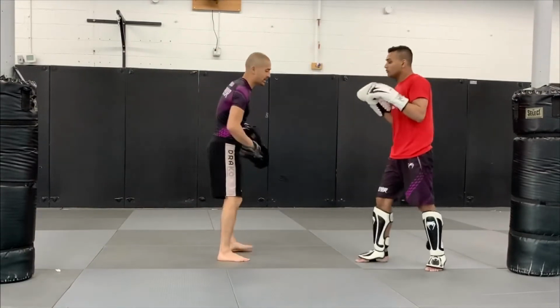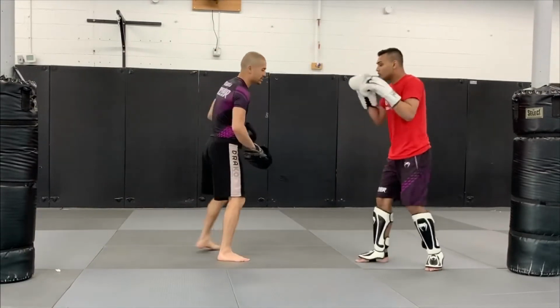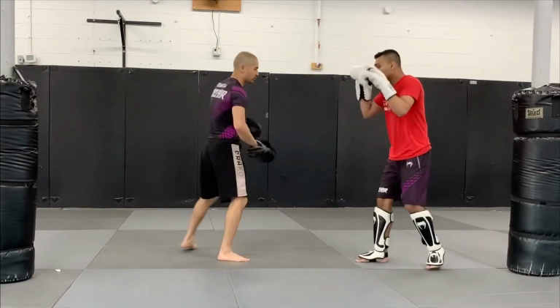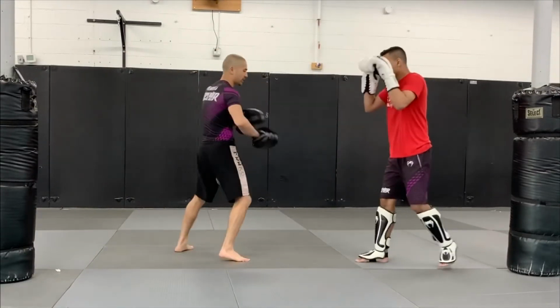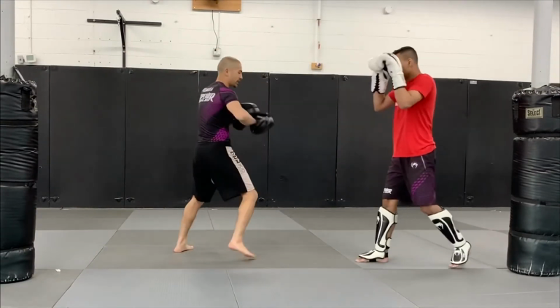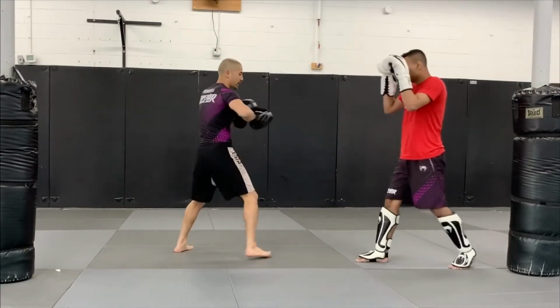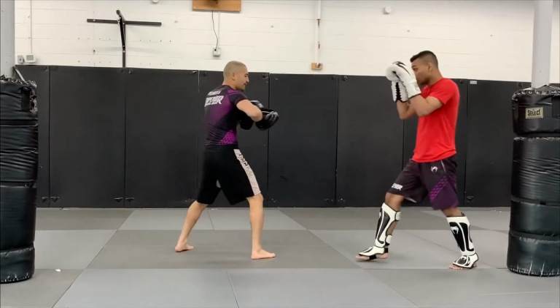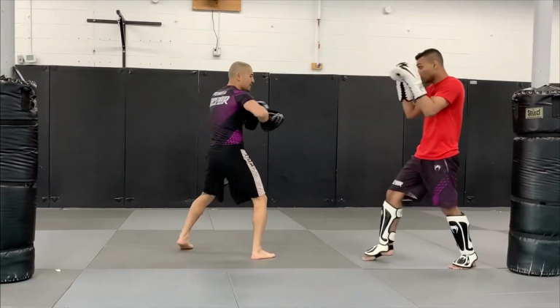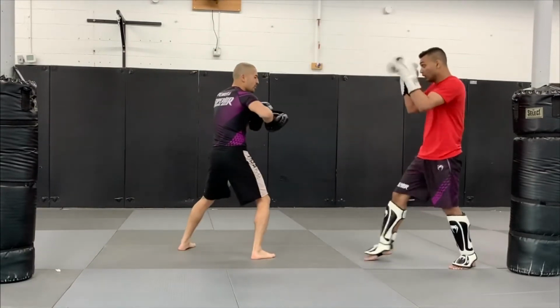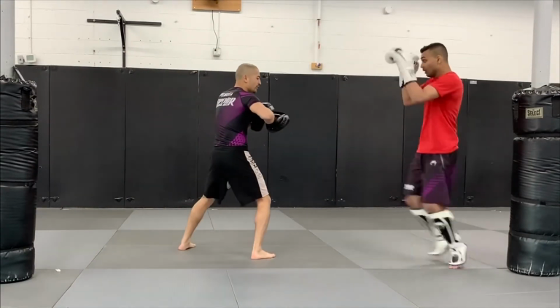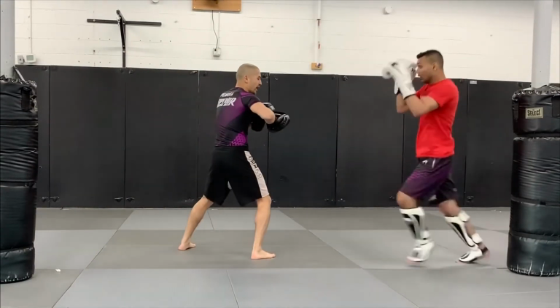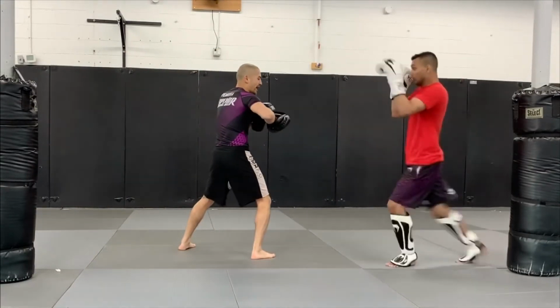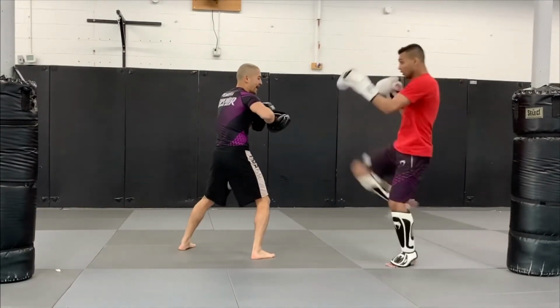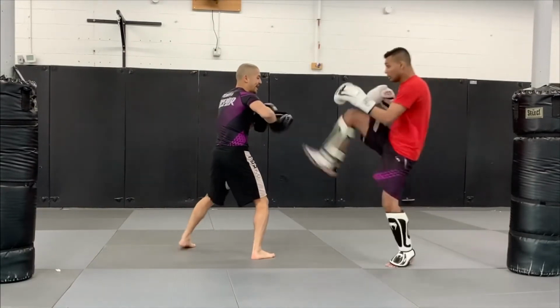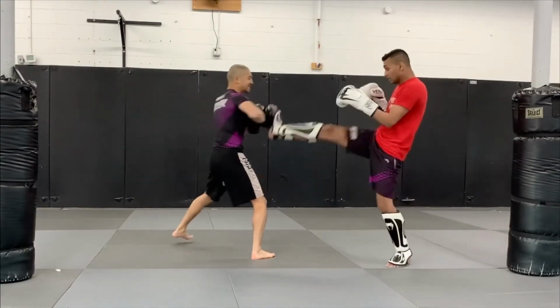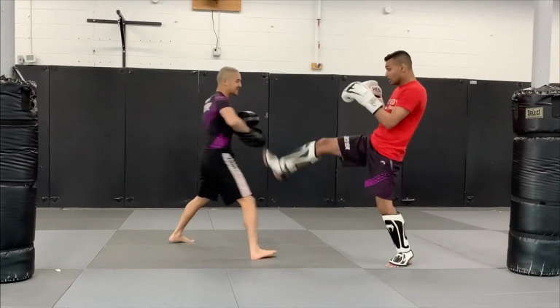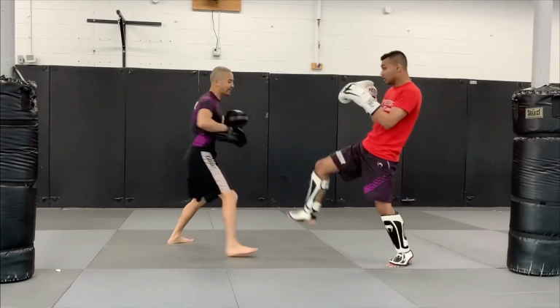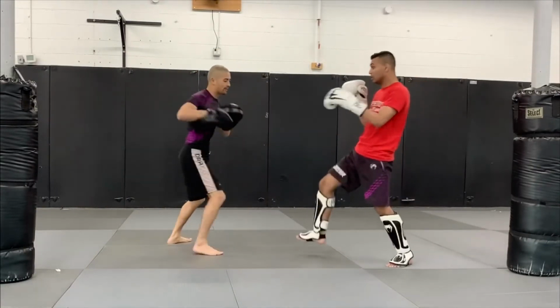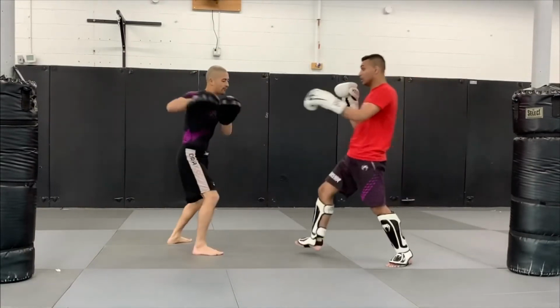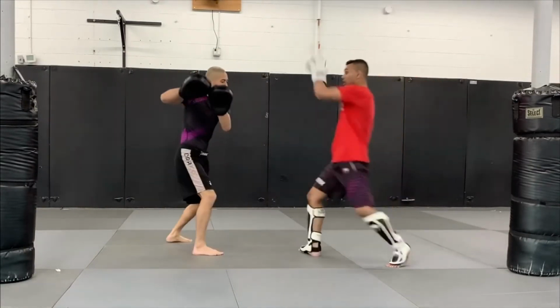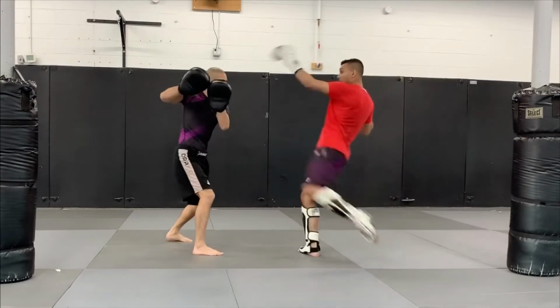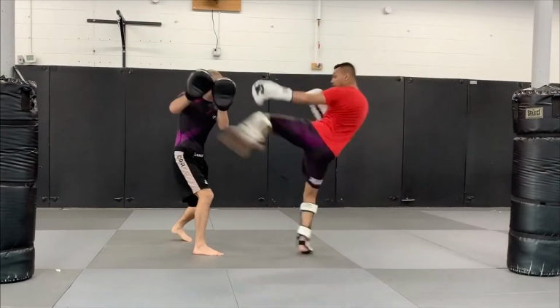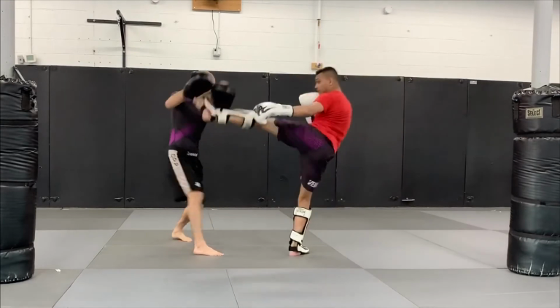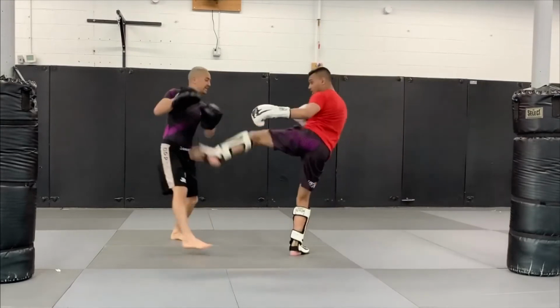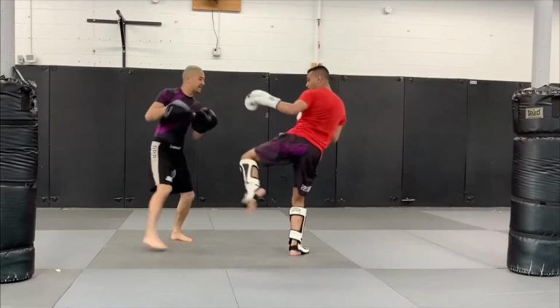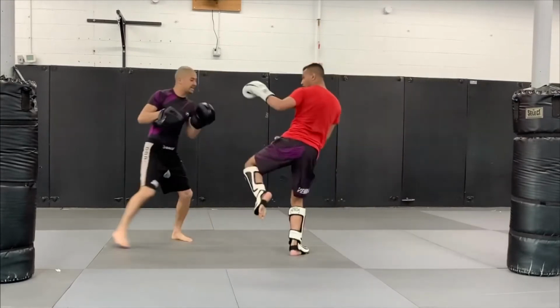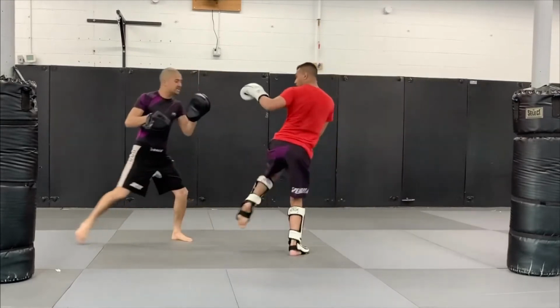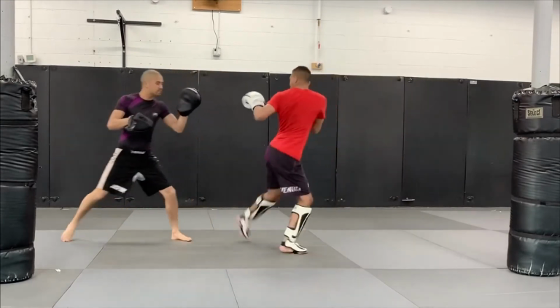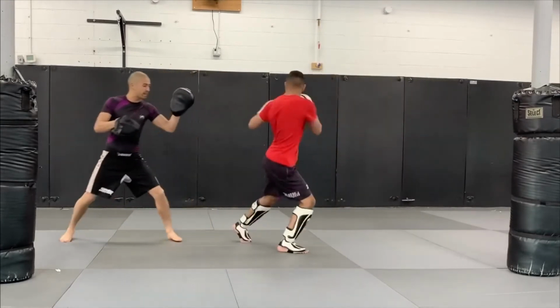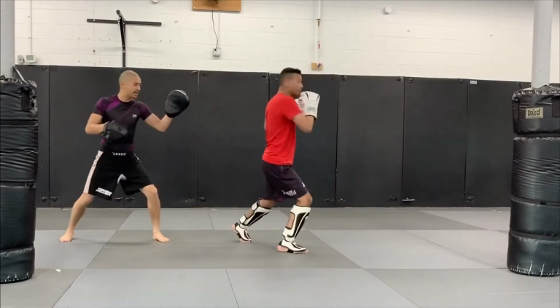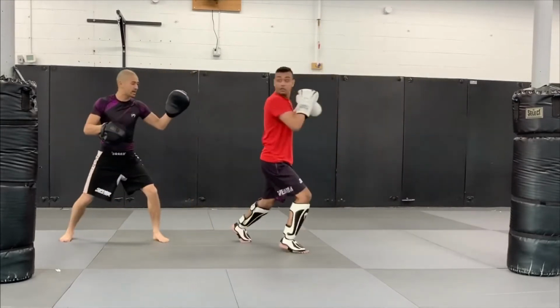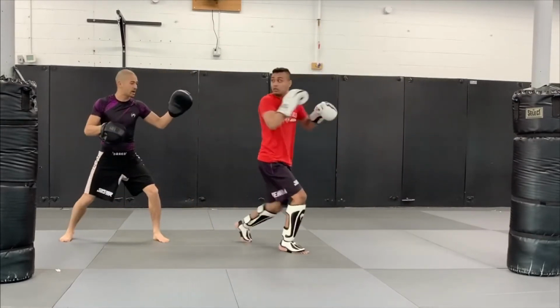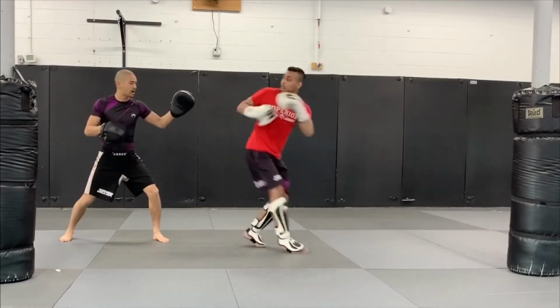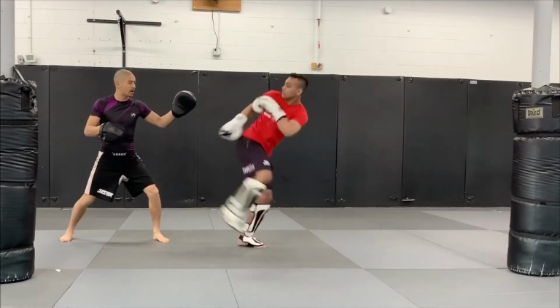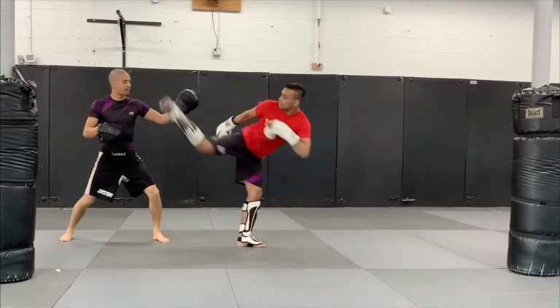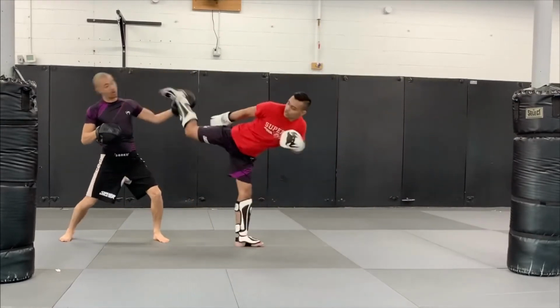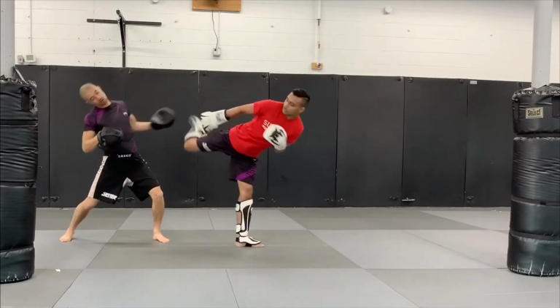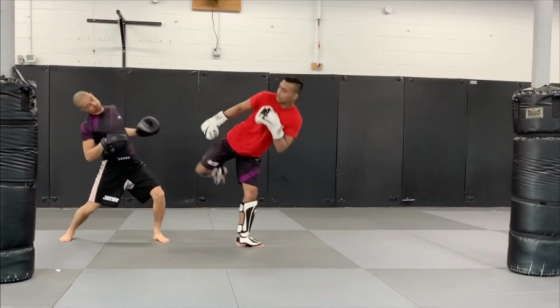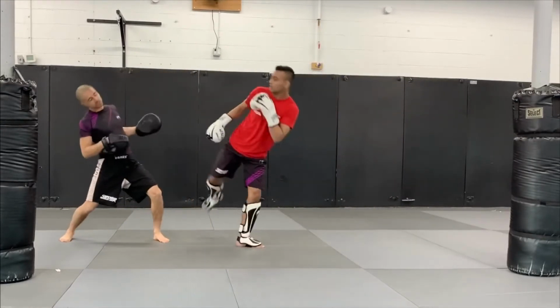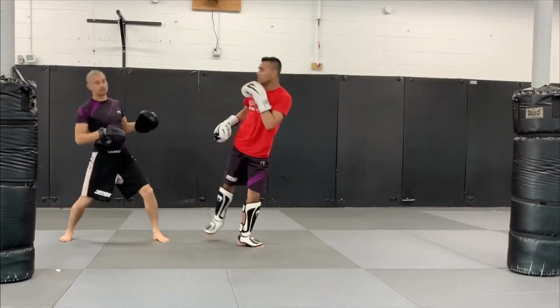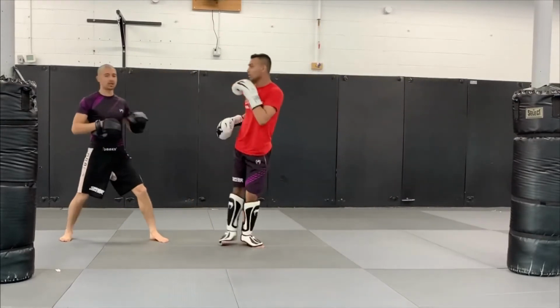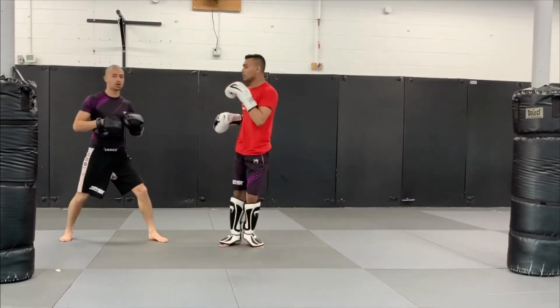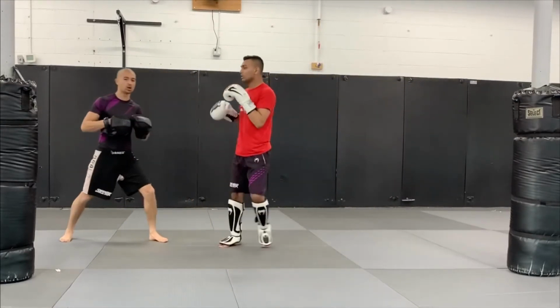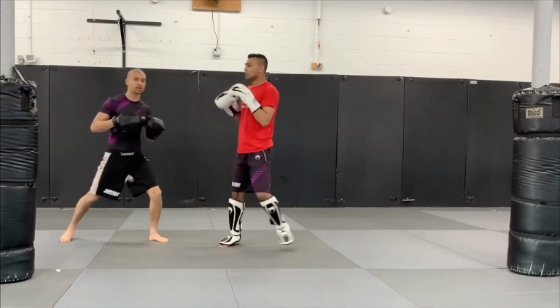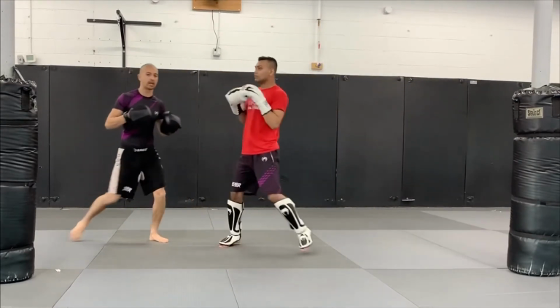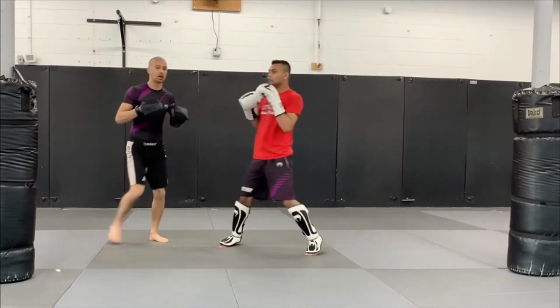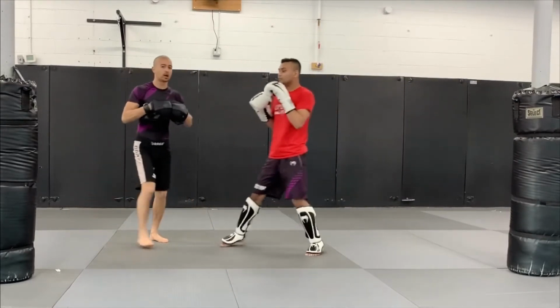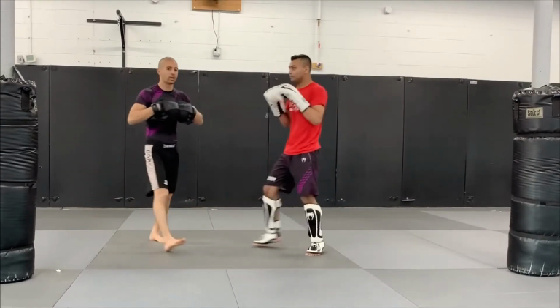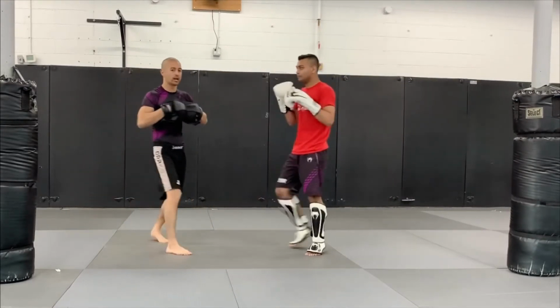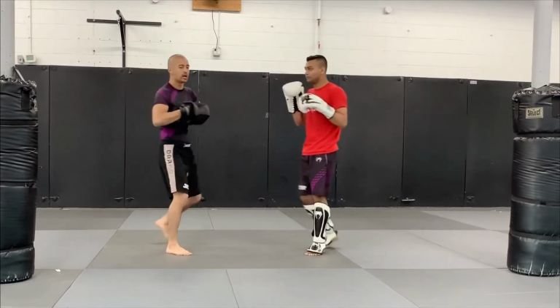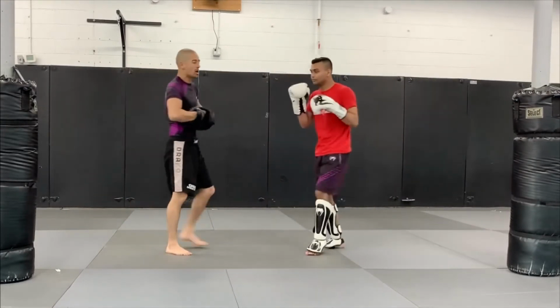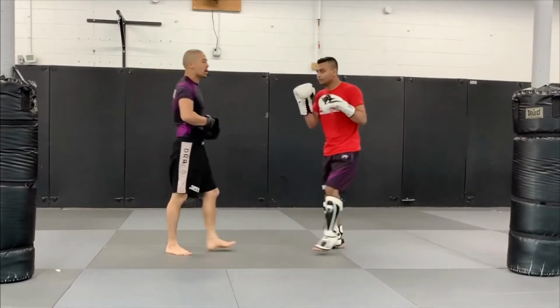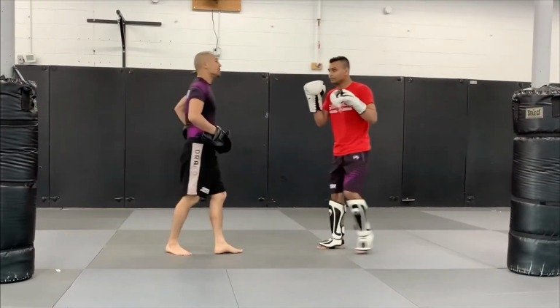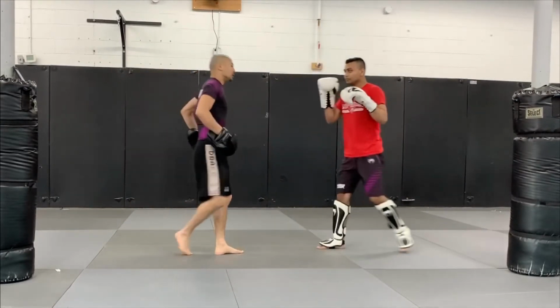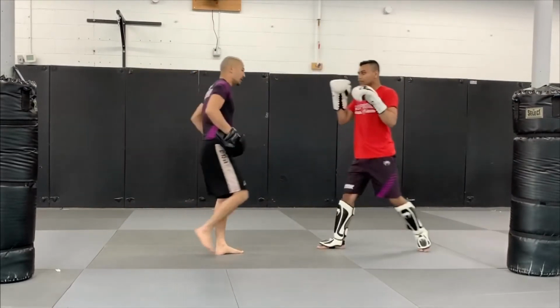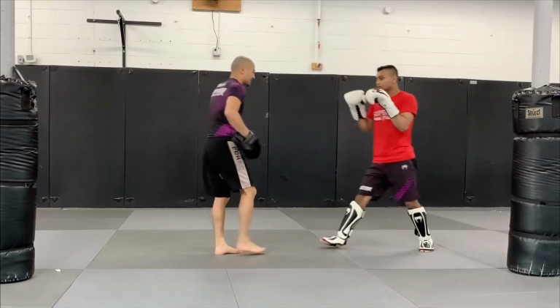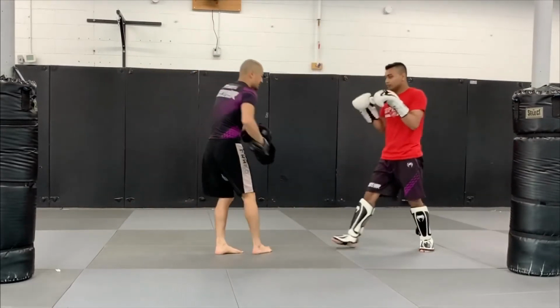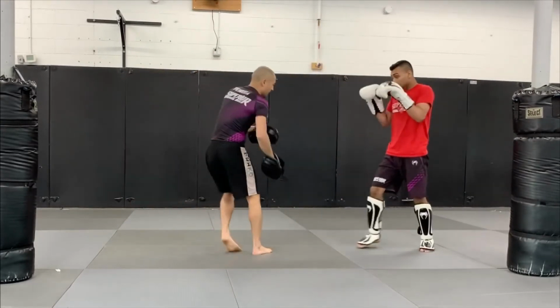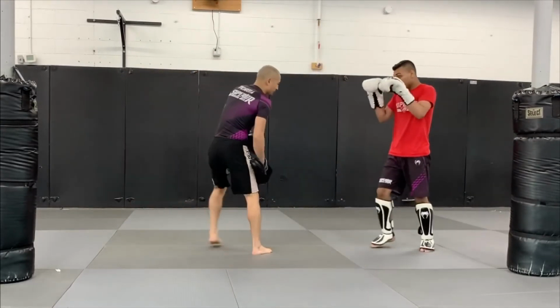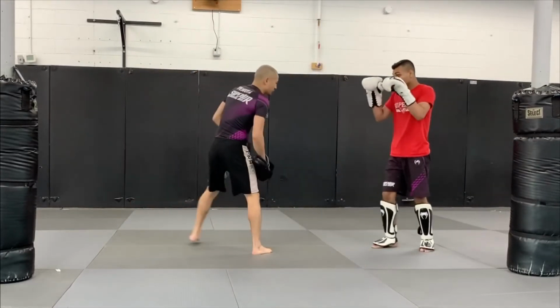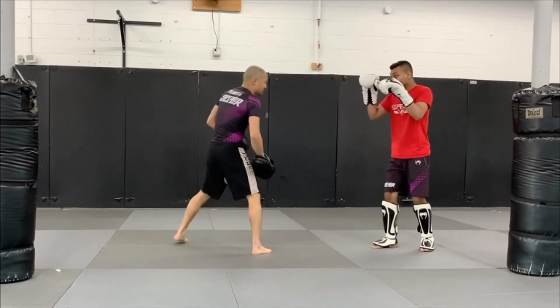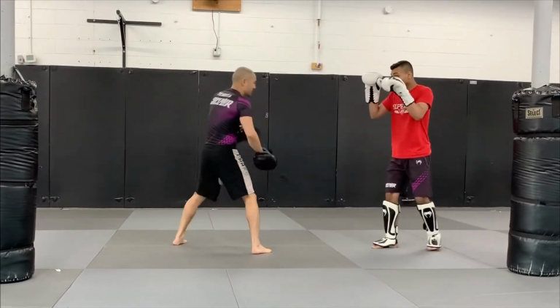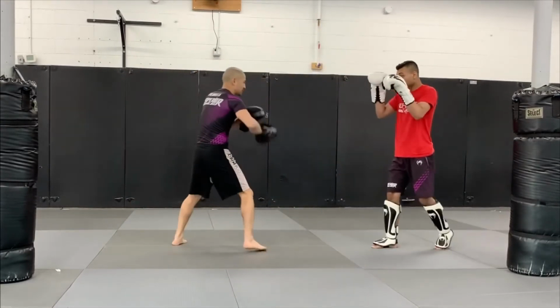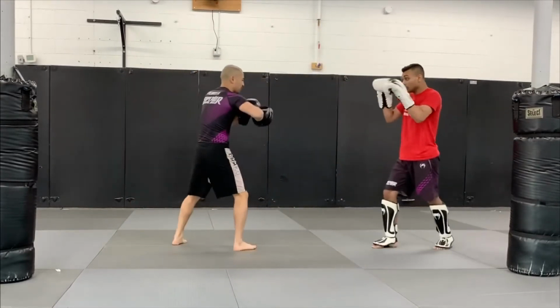So we've got A stepping forward, B spin, boom — spinning hook kick. All right, last time, full speed. Go.